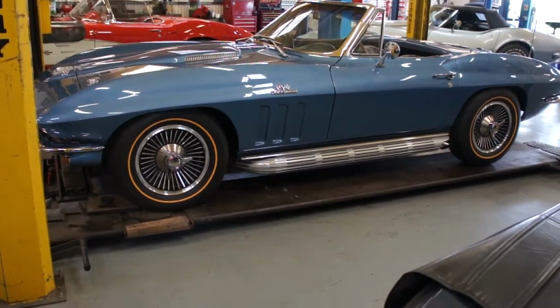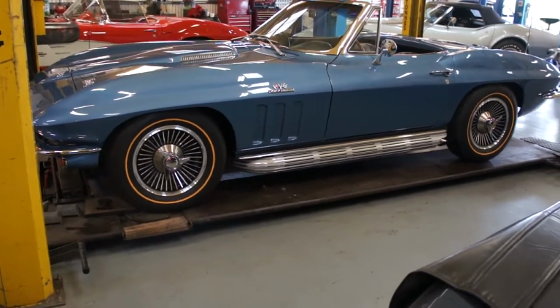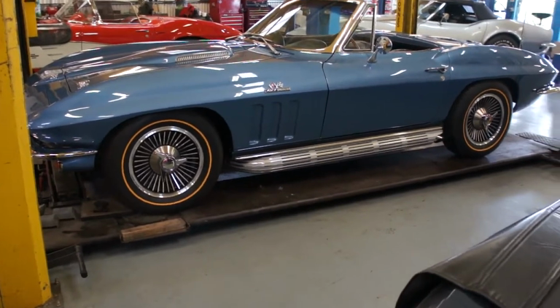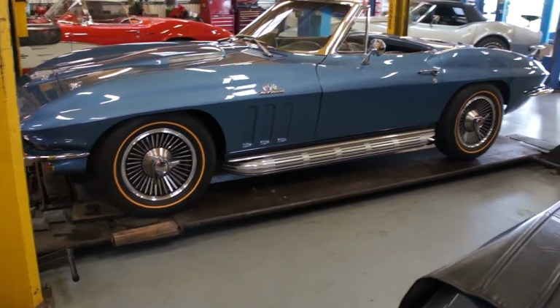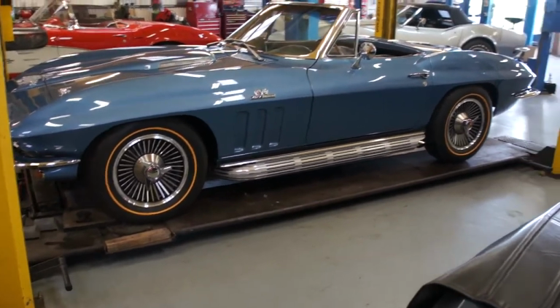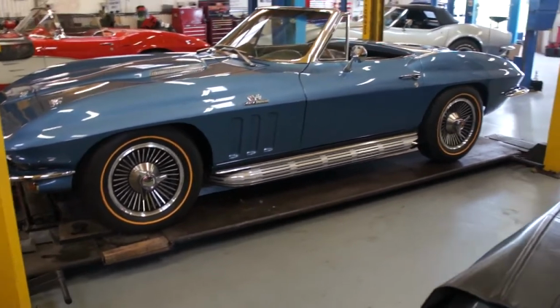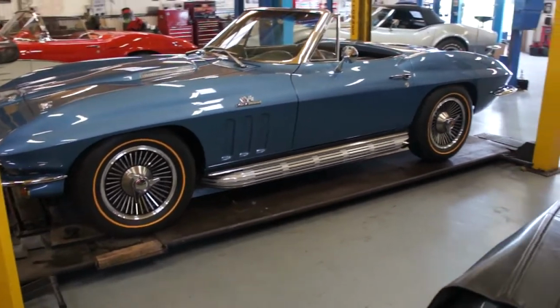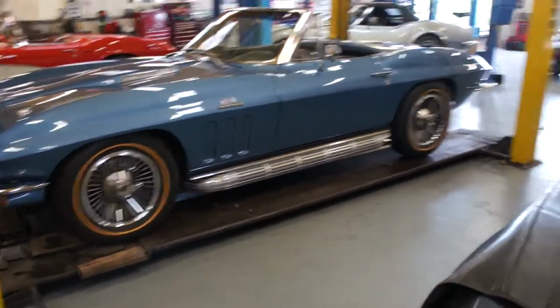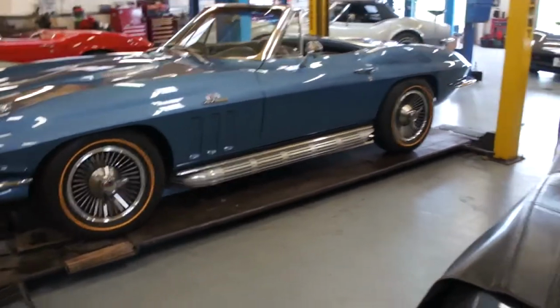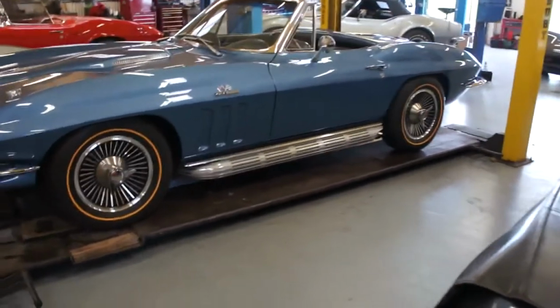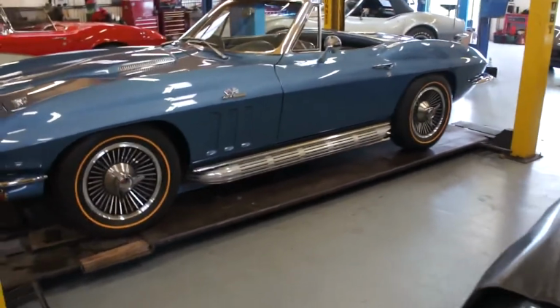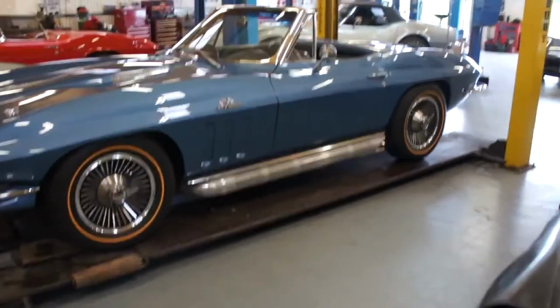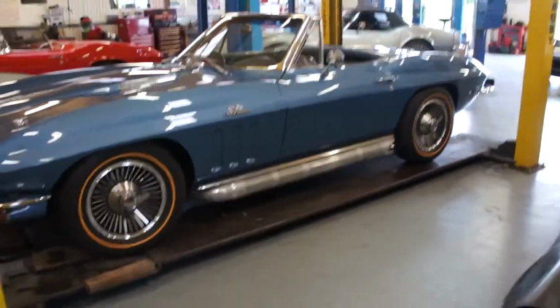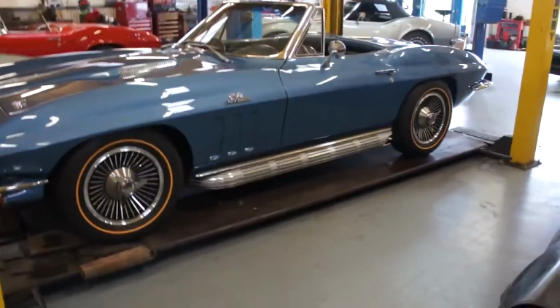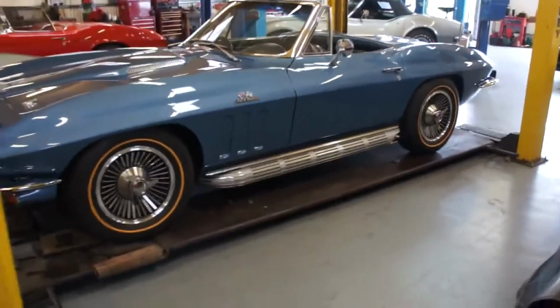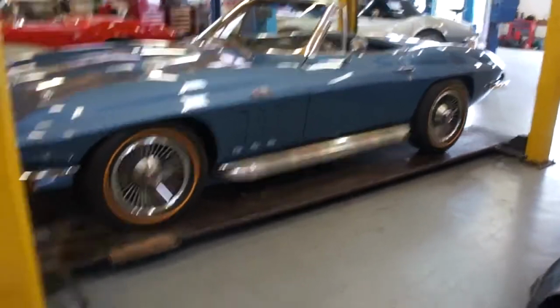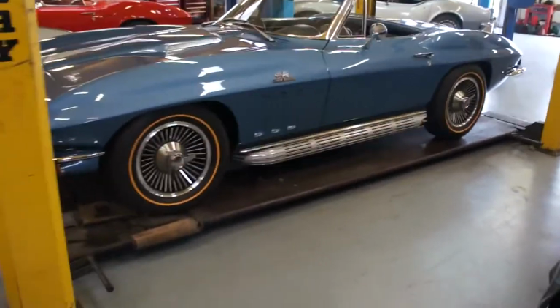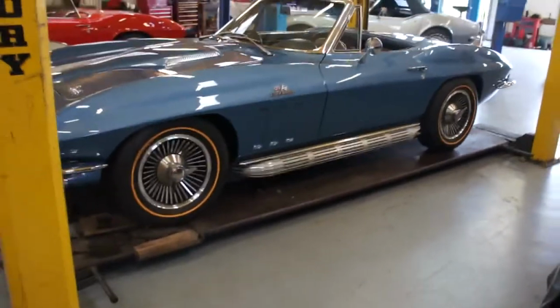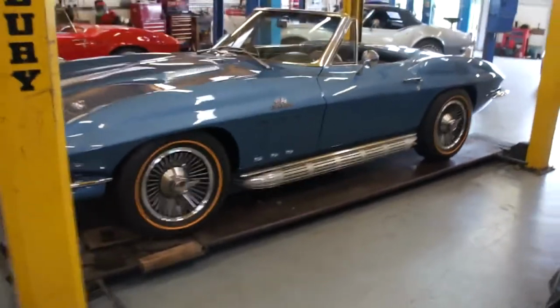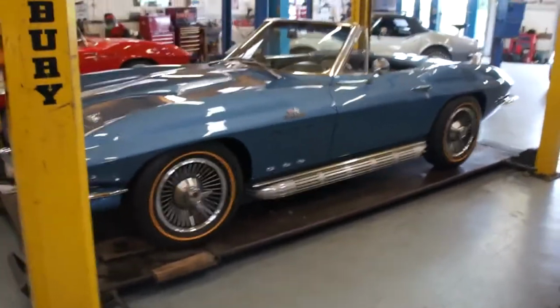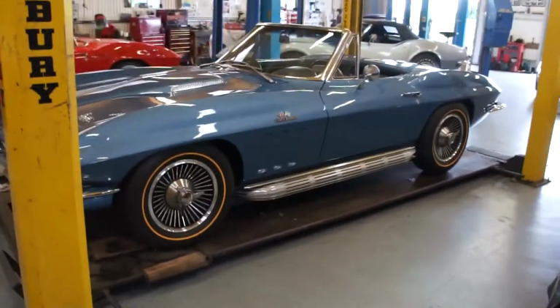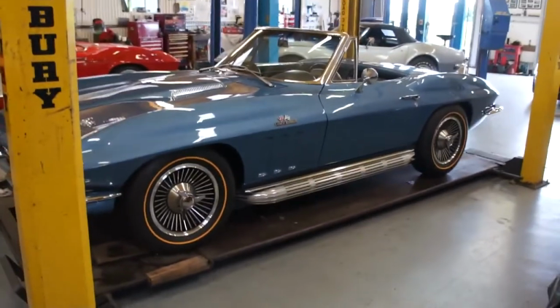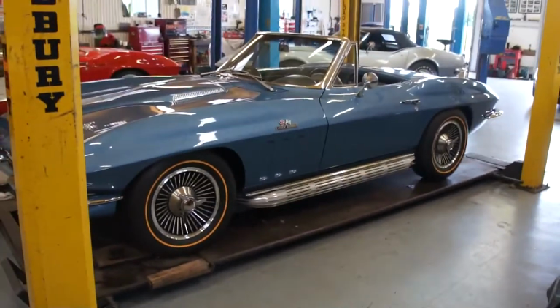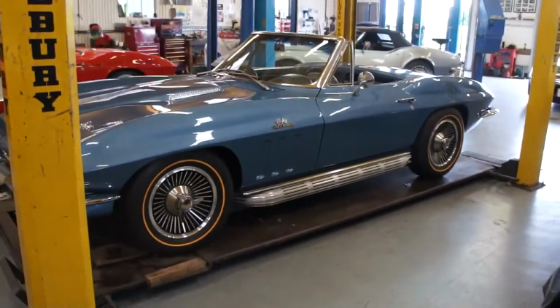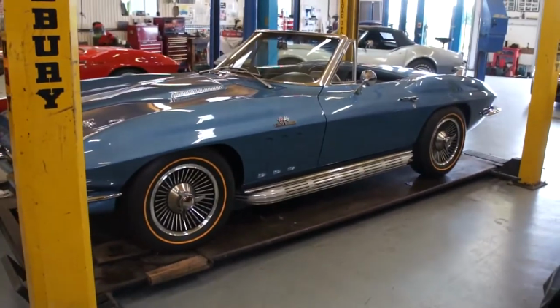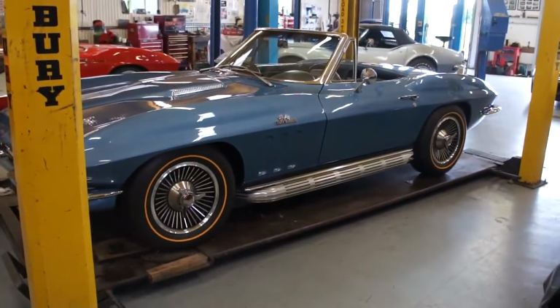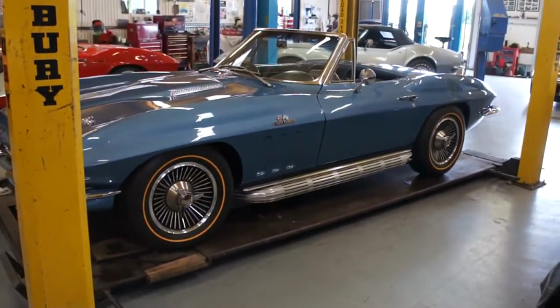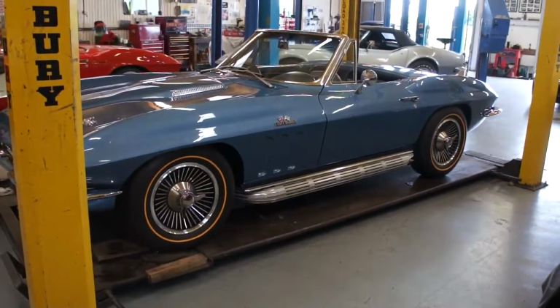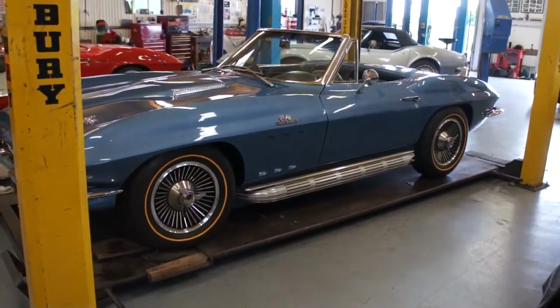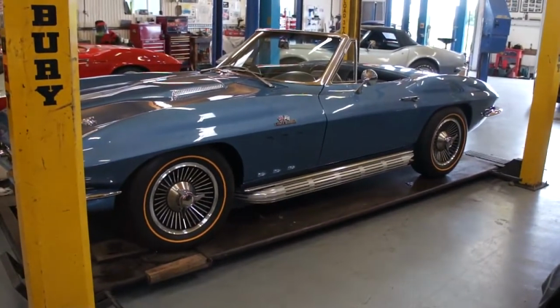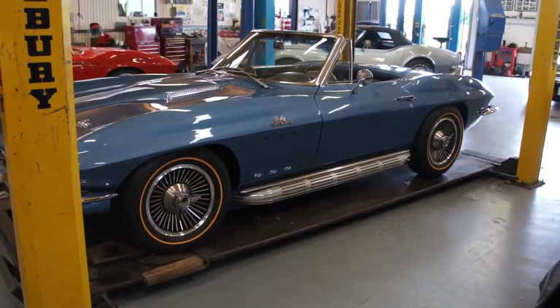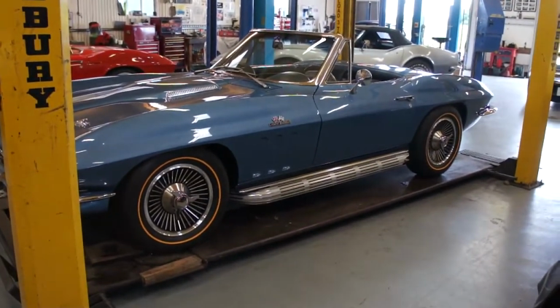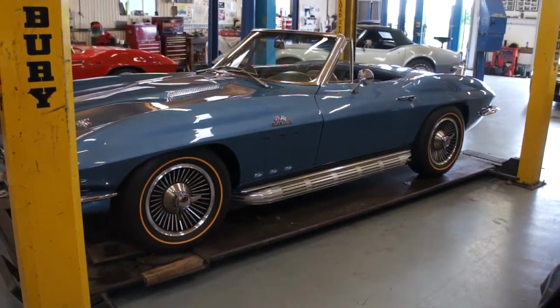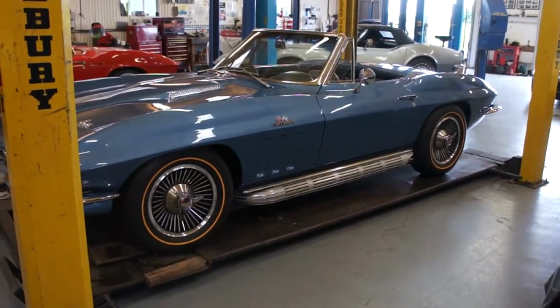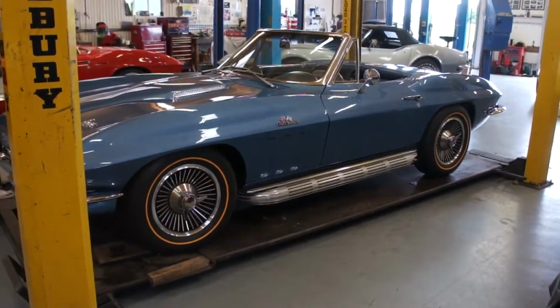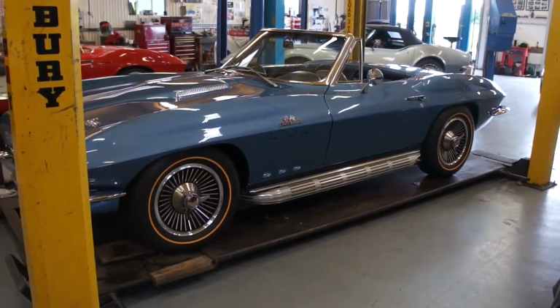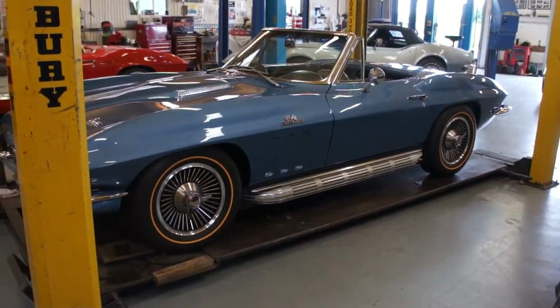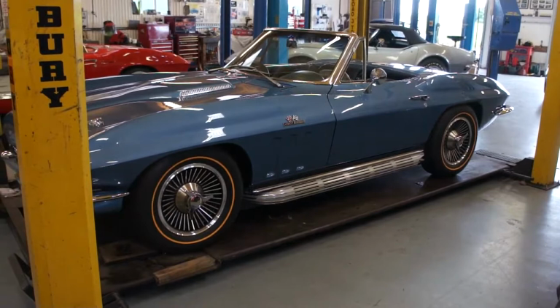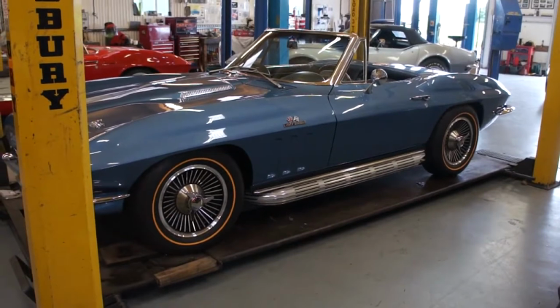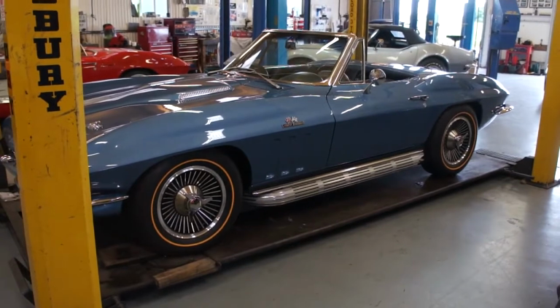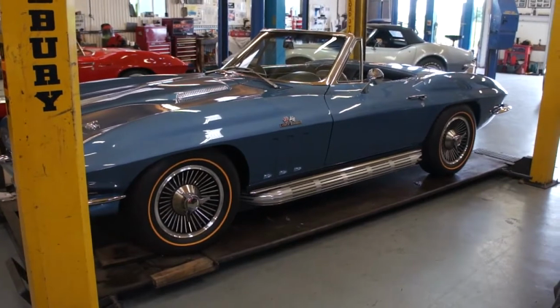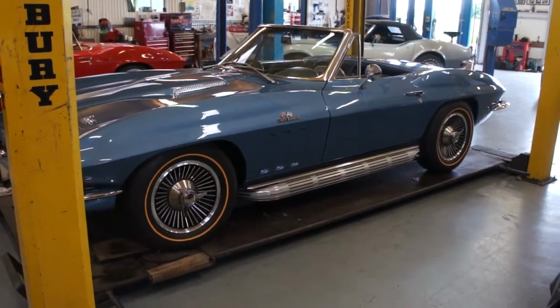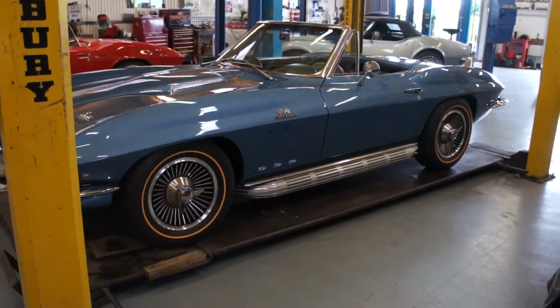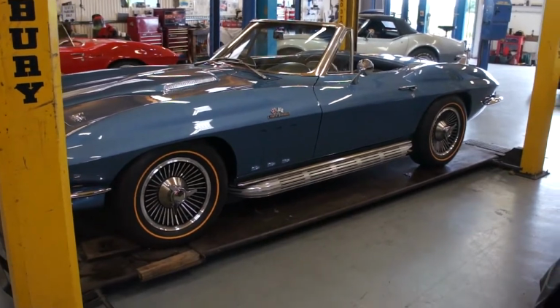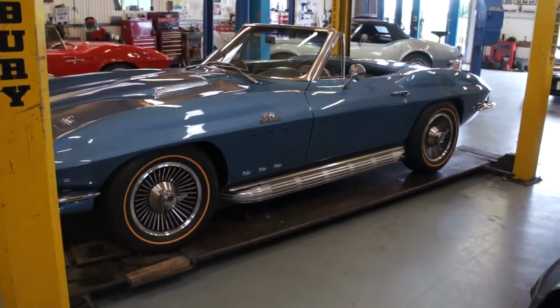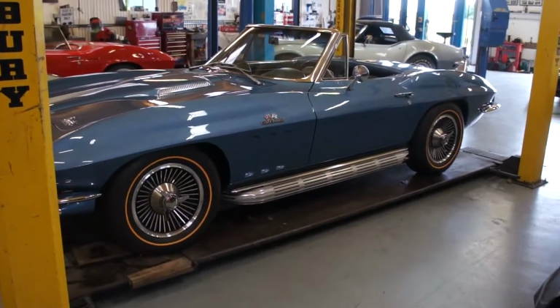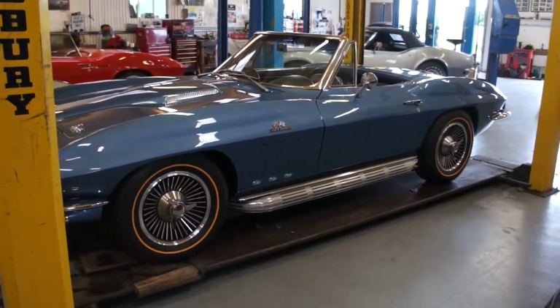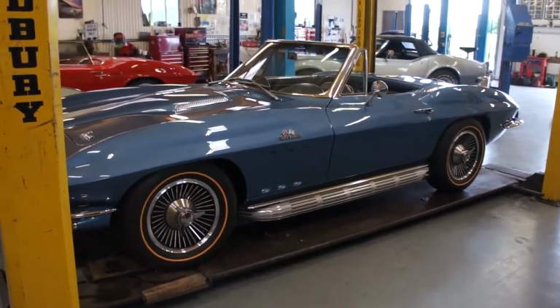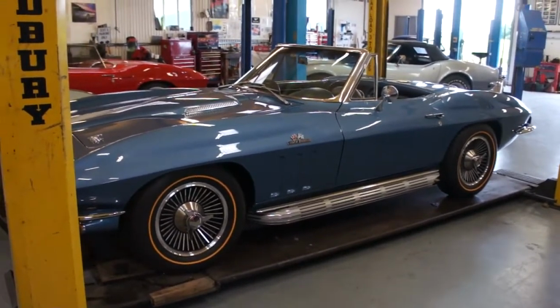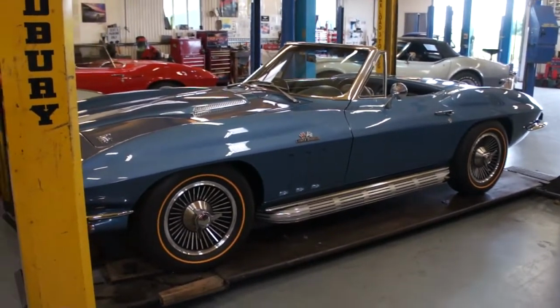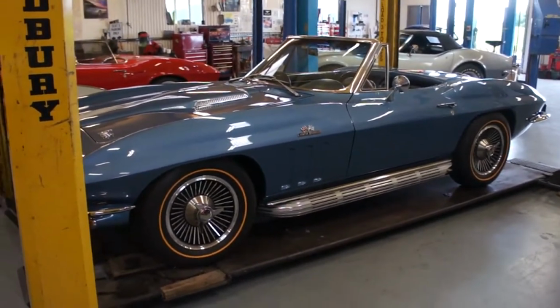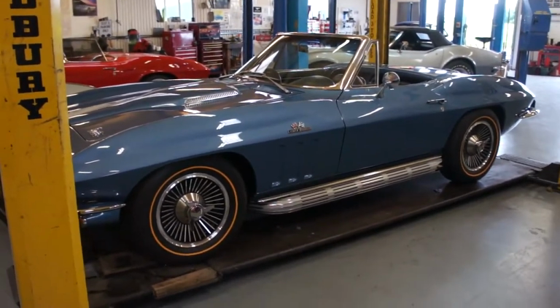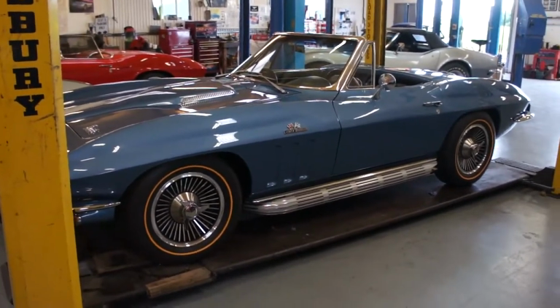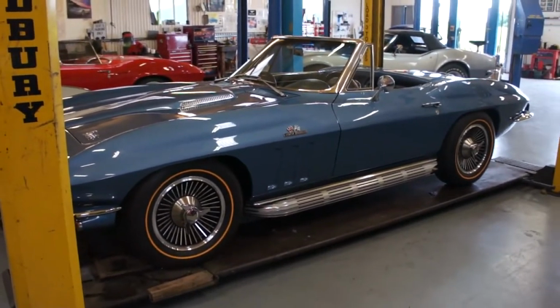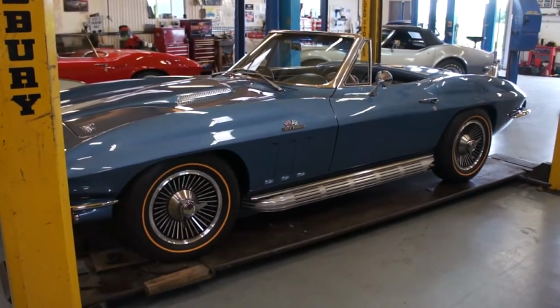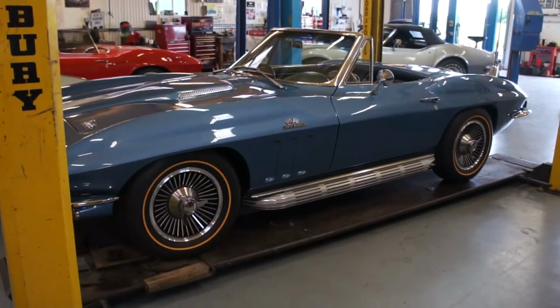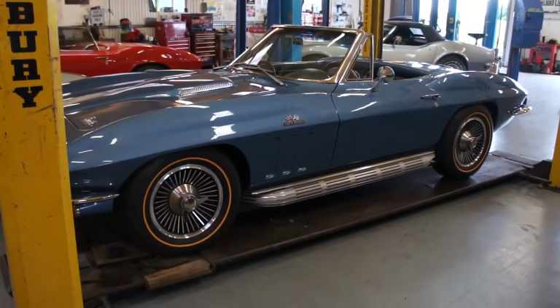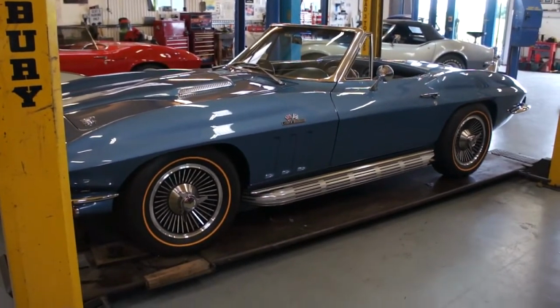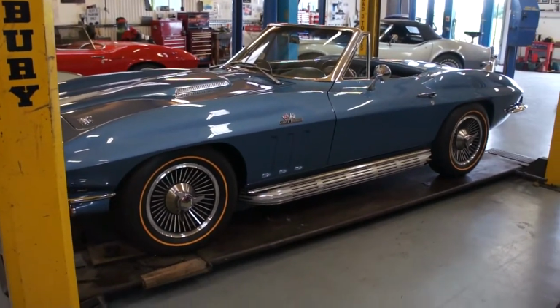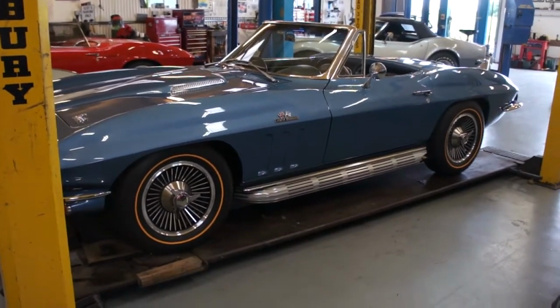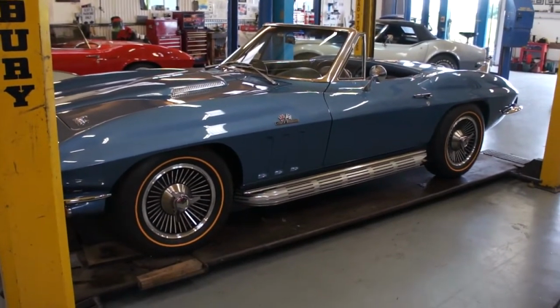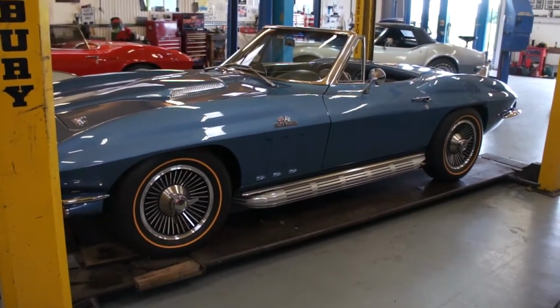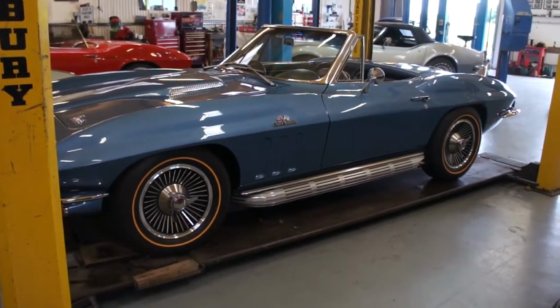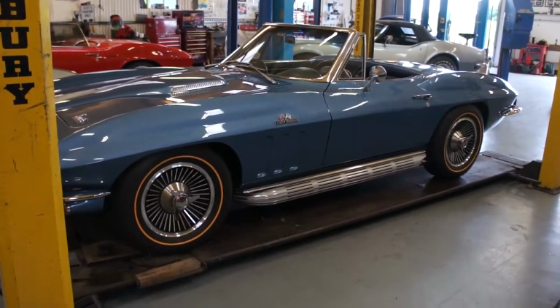Lovely side pipe kit. Now looks a treat, looks a million bucks. So they are just waiting for you to turn up and take her home.